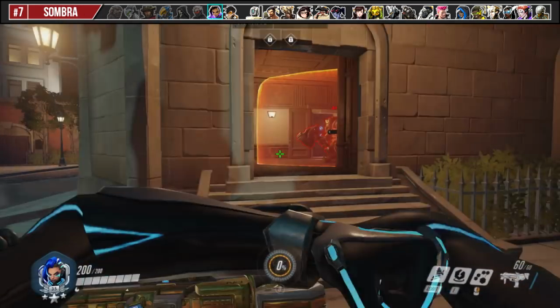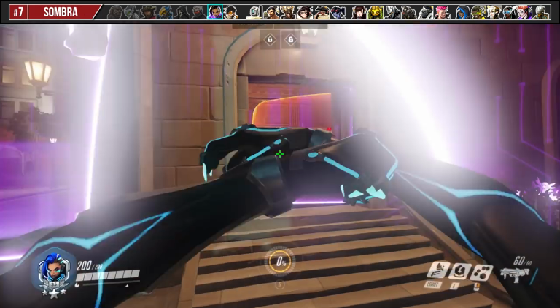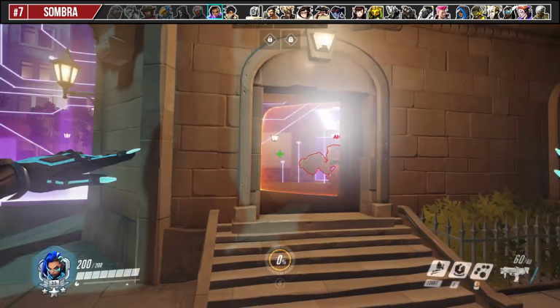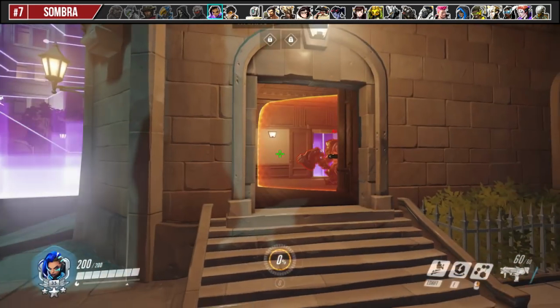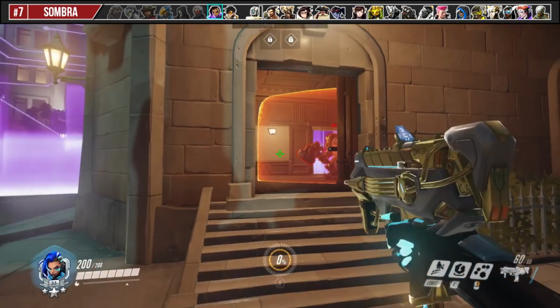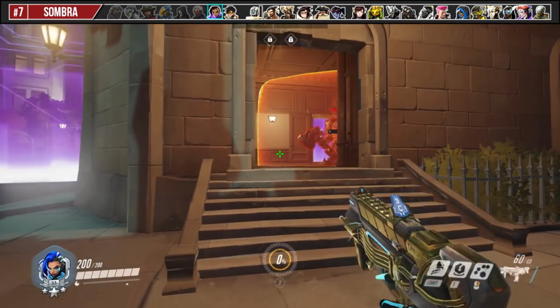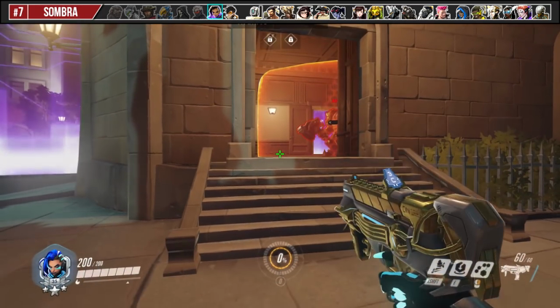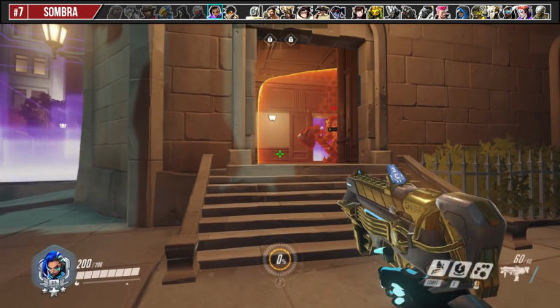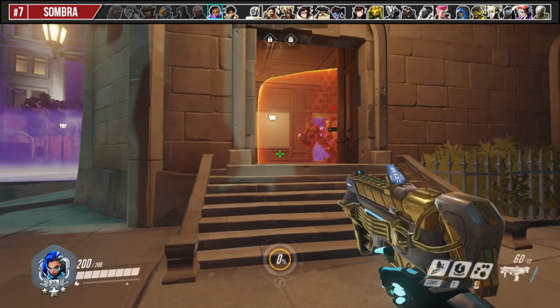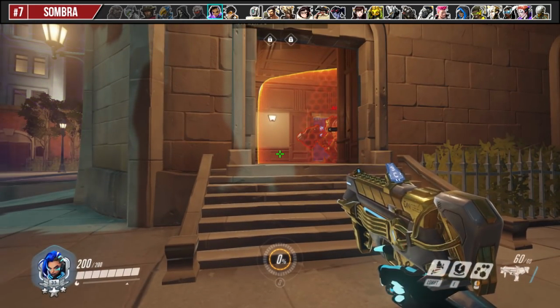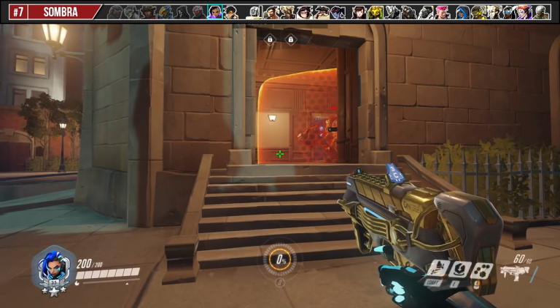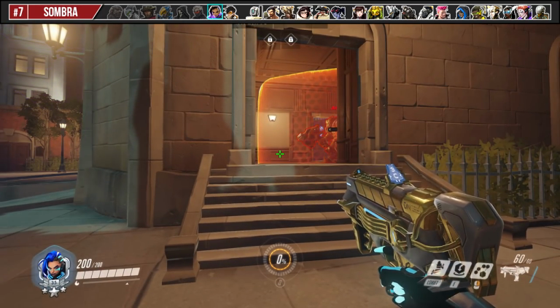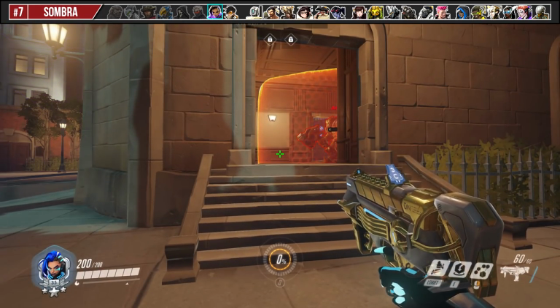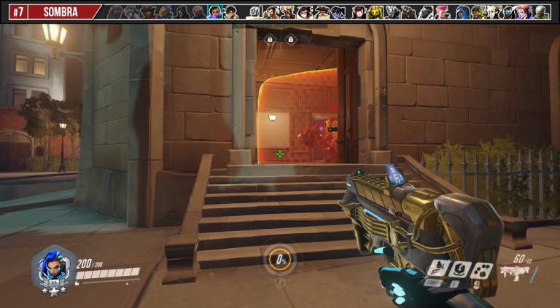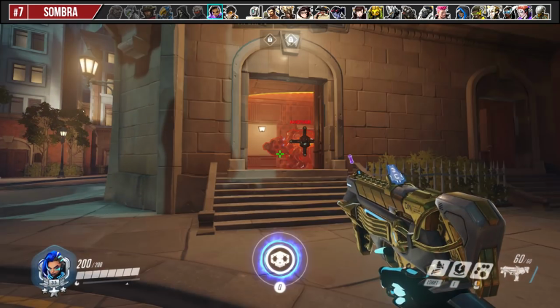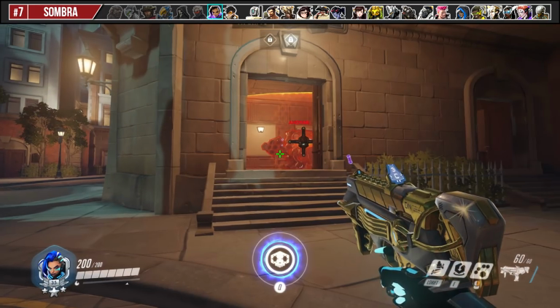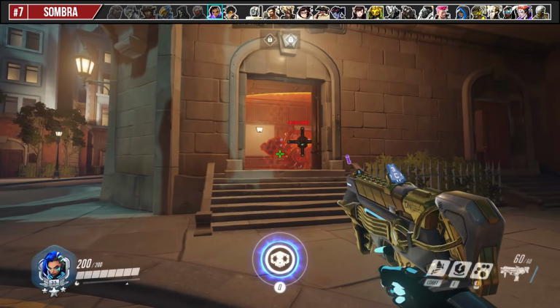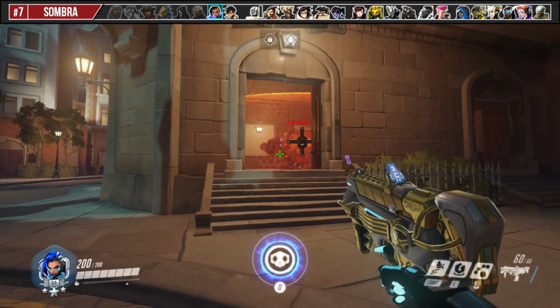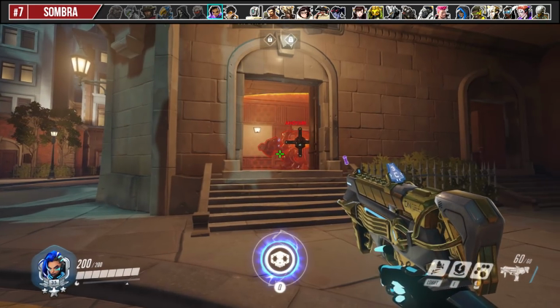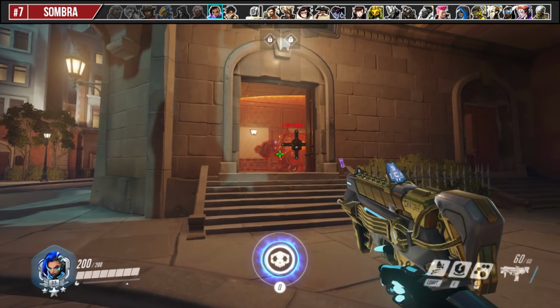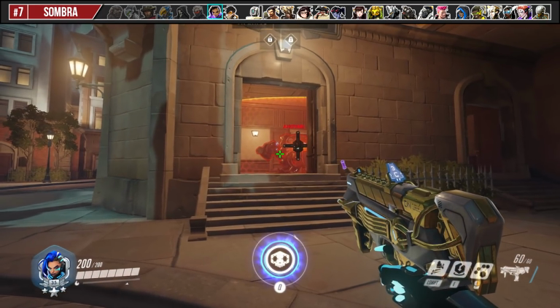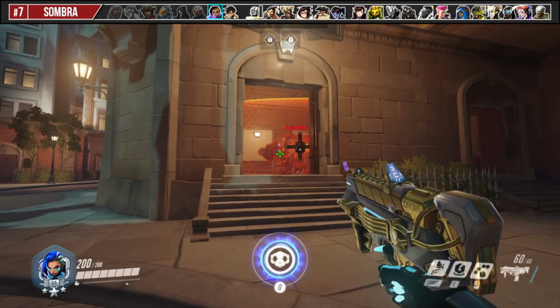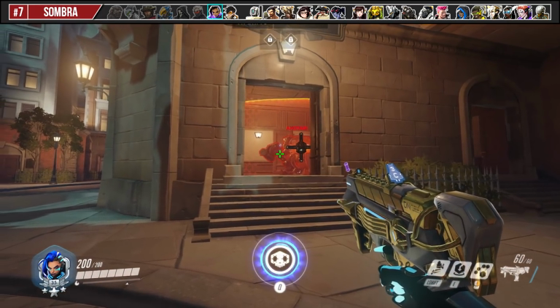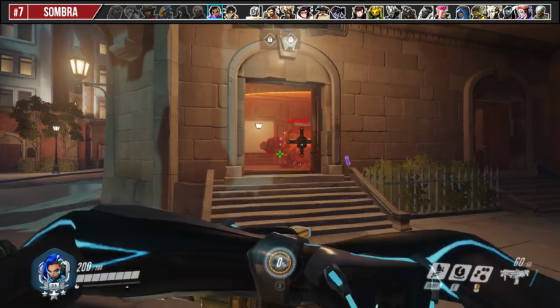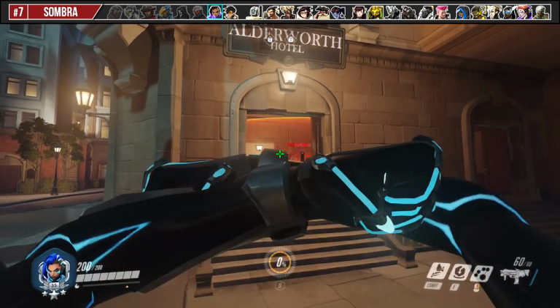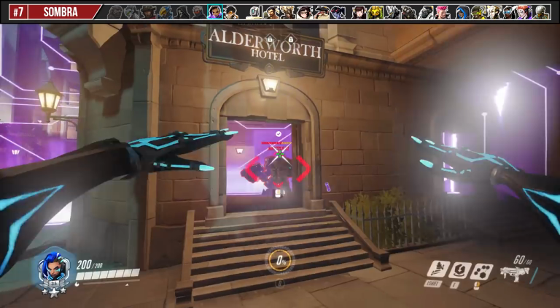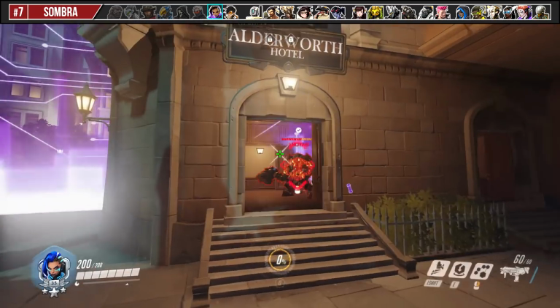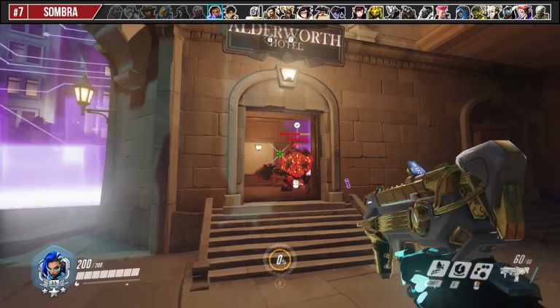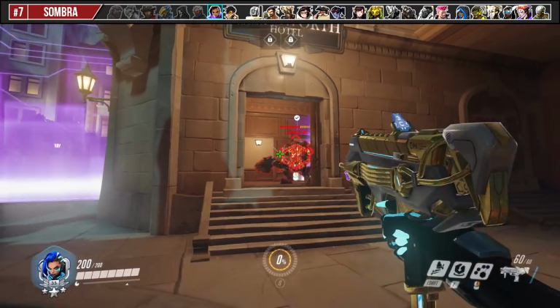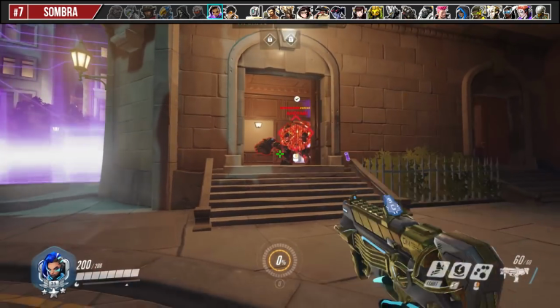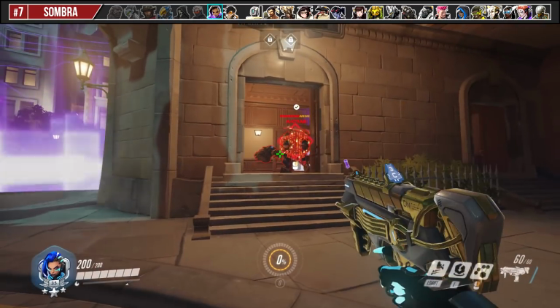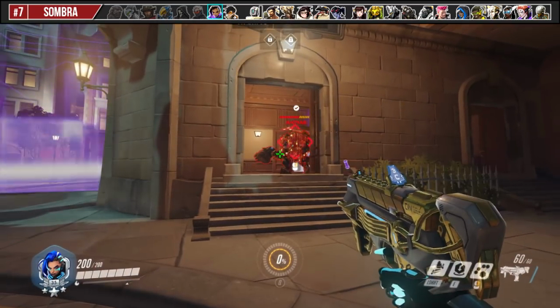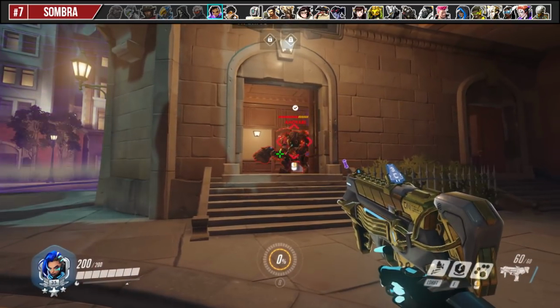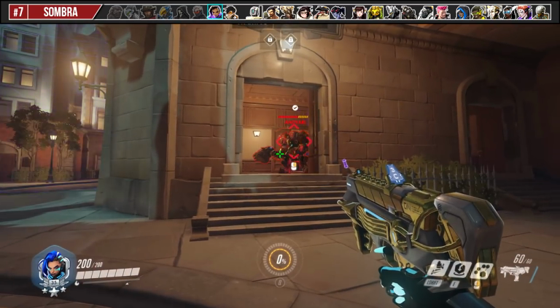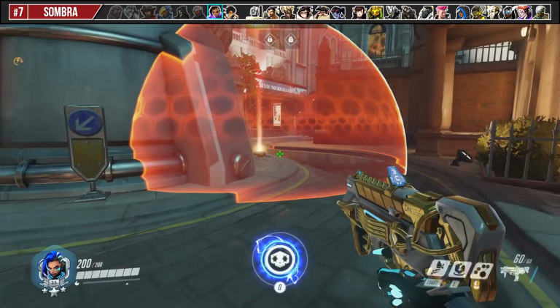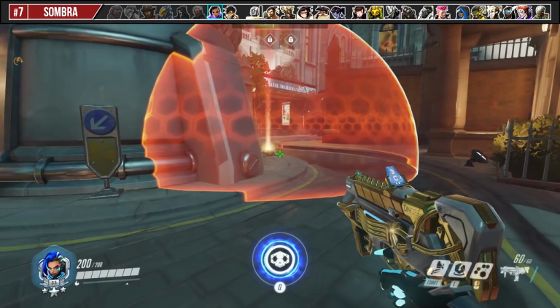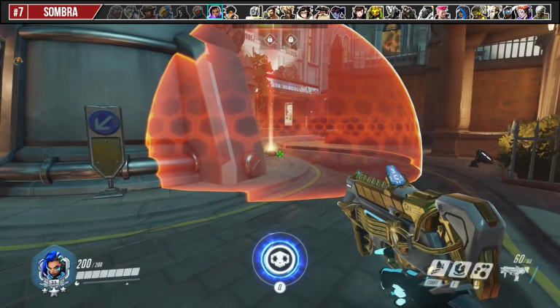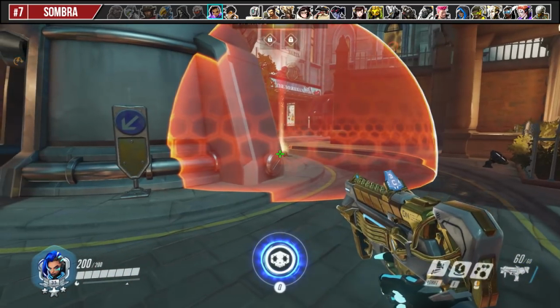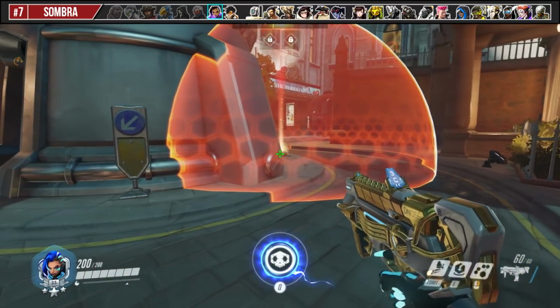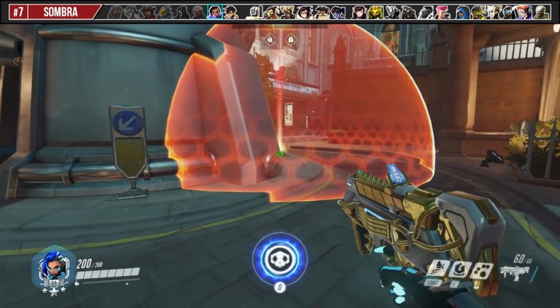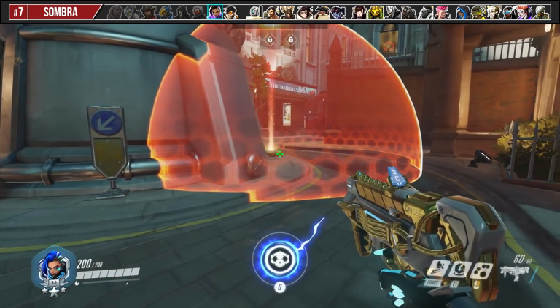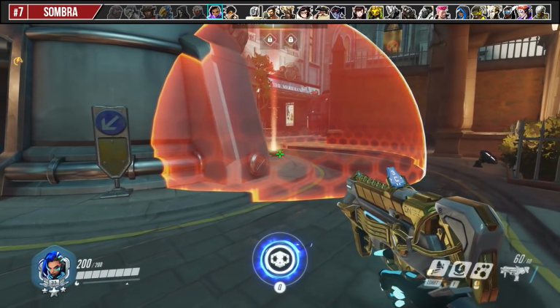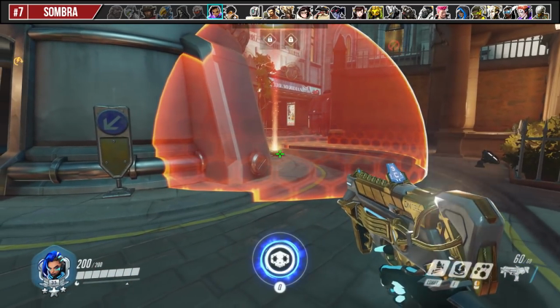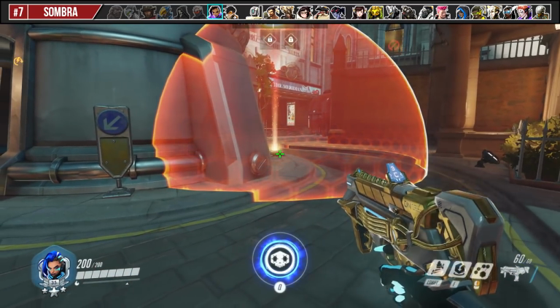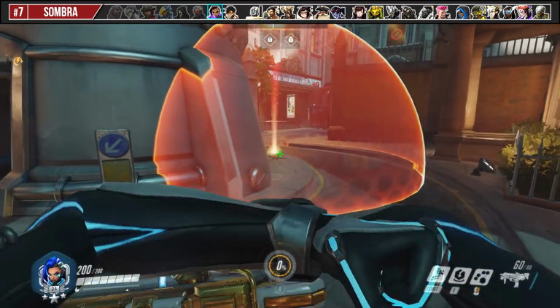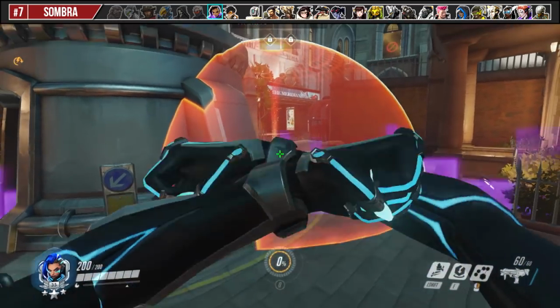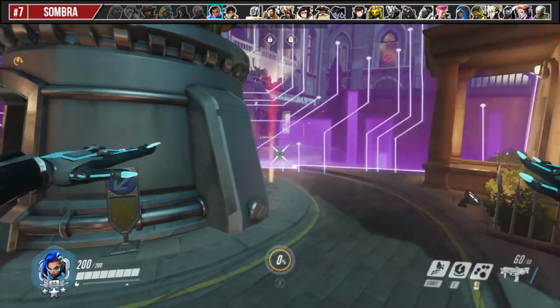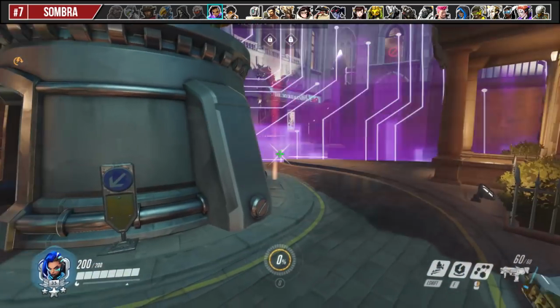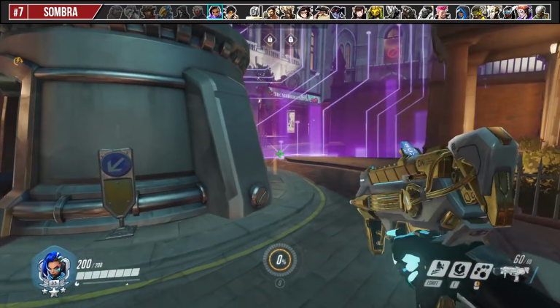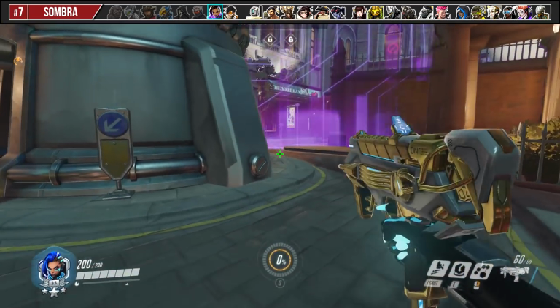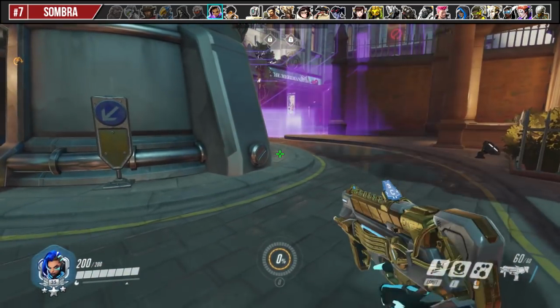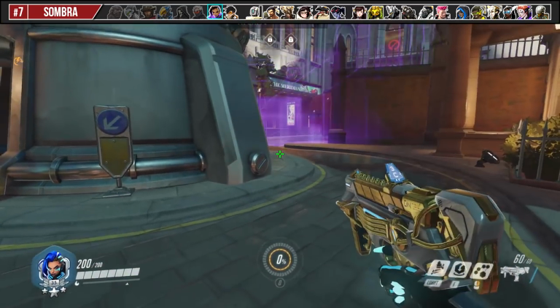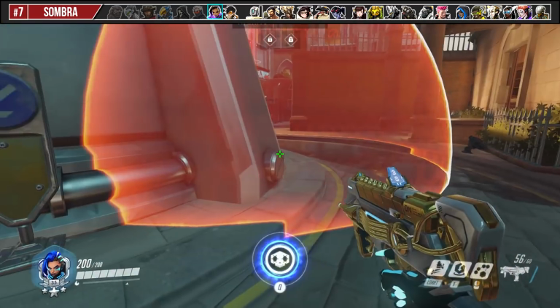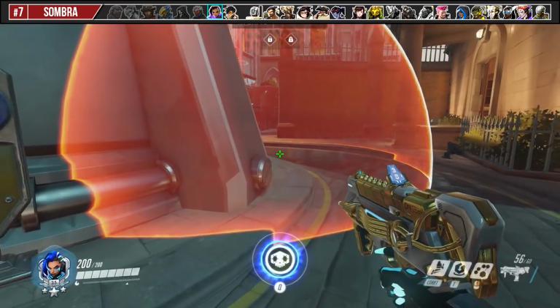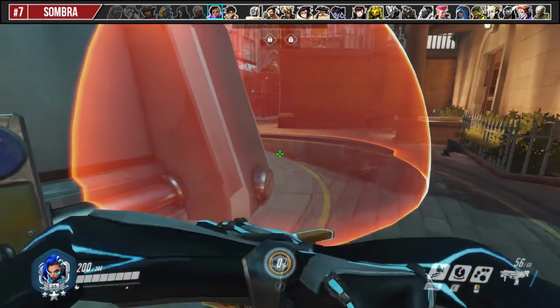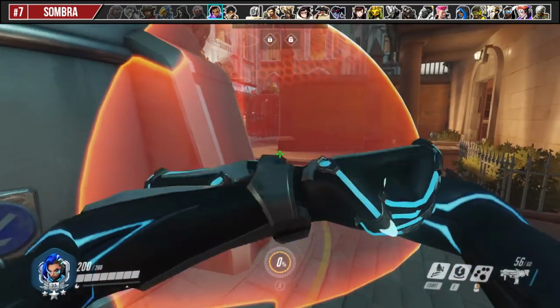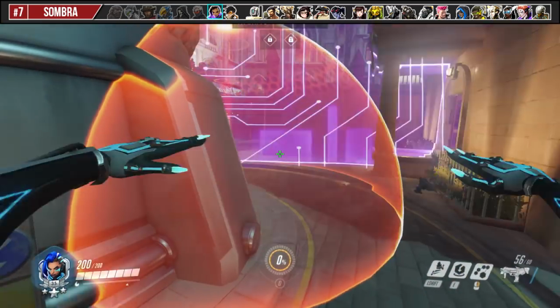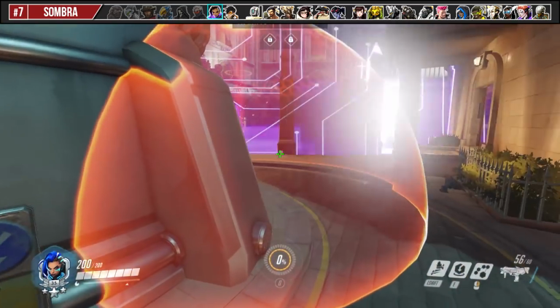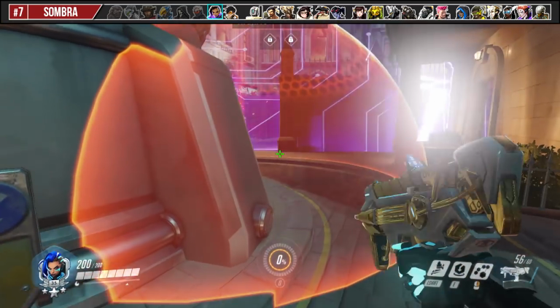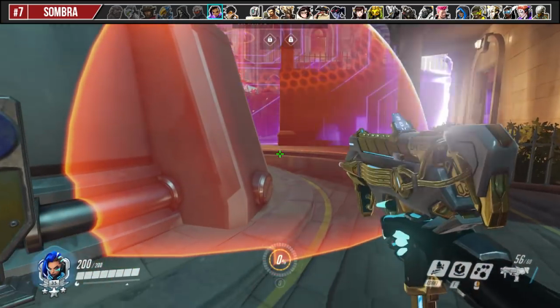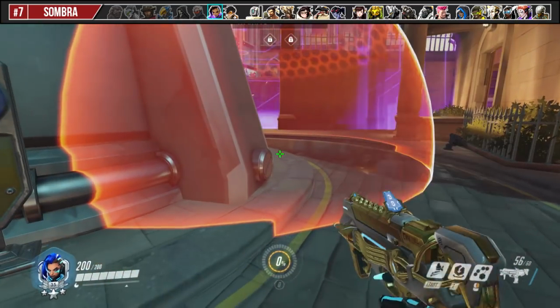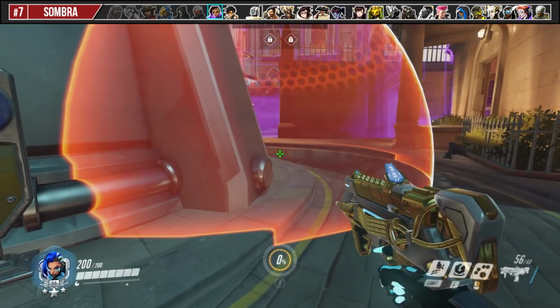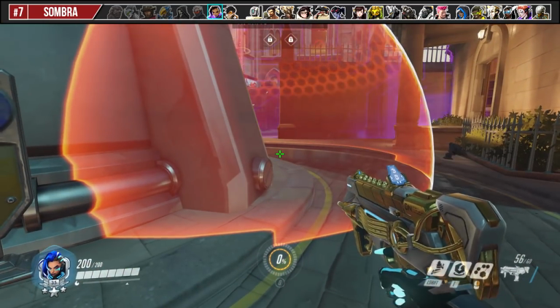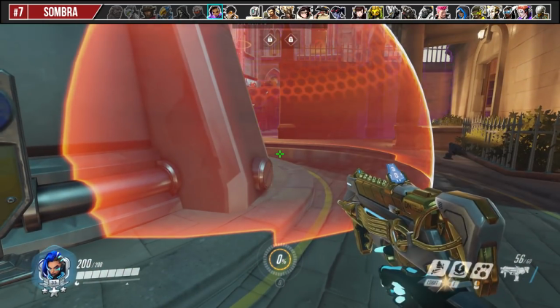EMP is unique against shields and barriers. It needs to have direct line of sight of the ability's source in order to negate it, so keep this in mind before you ult.